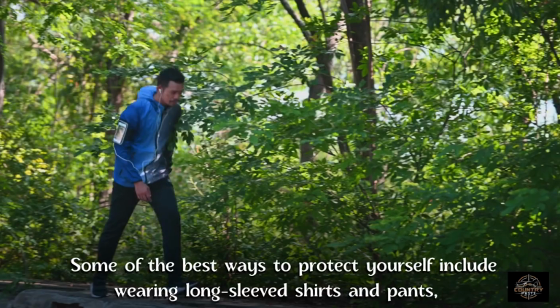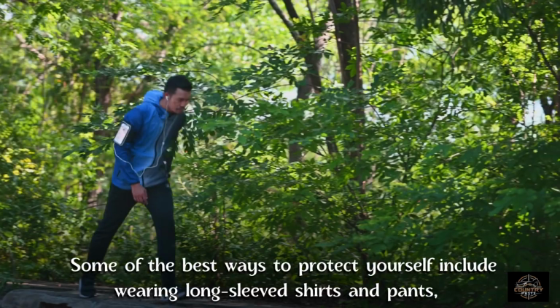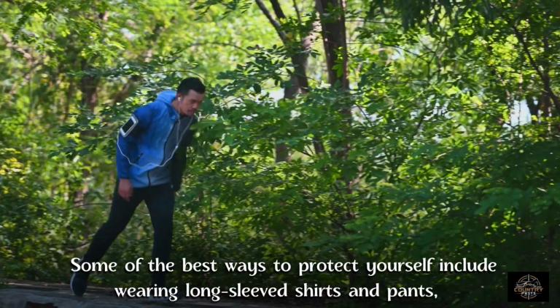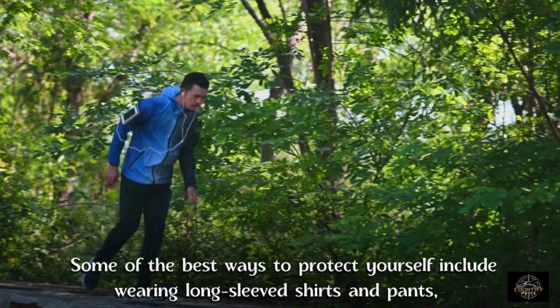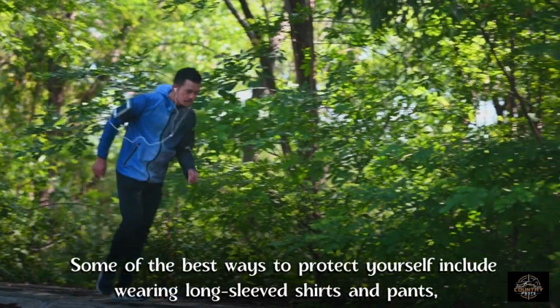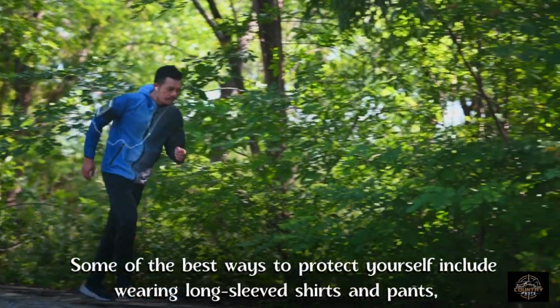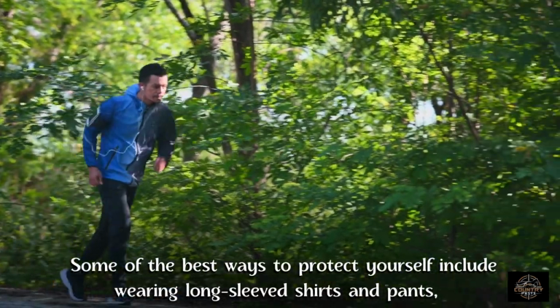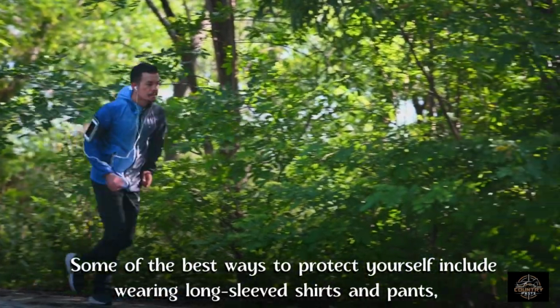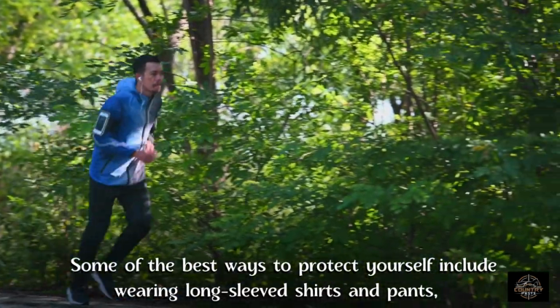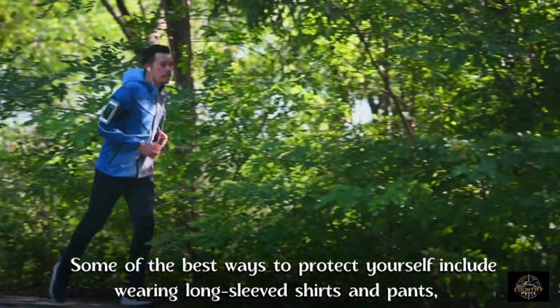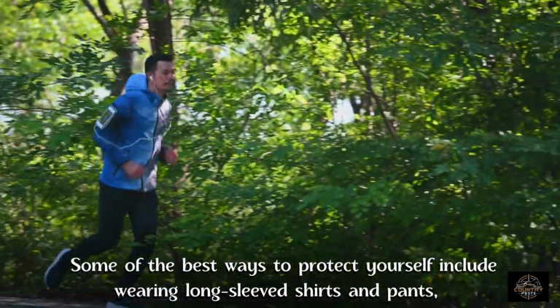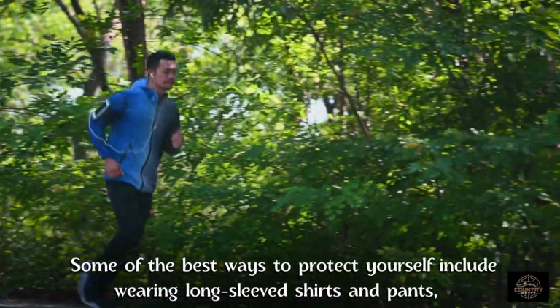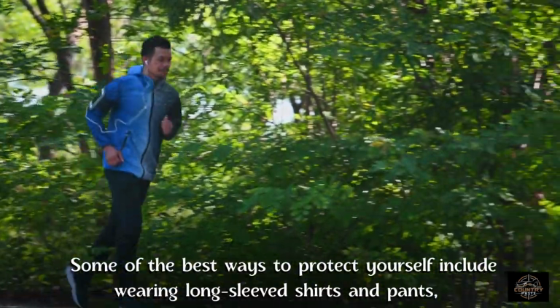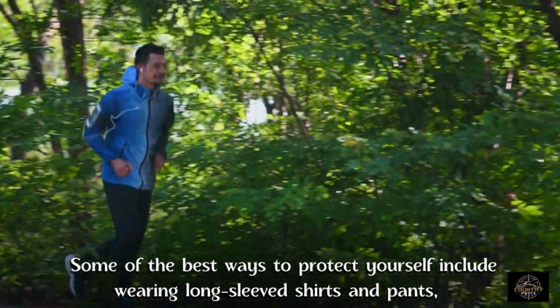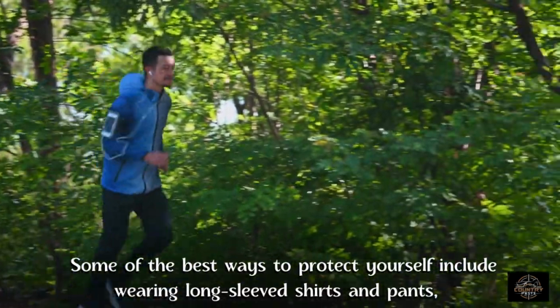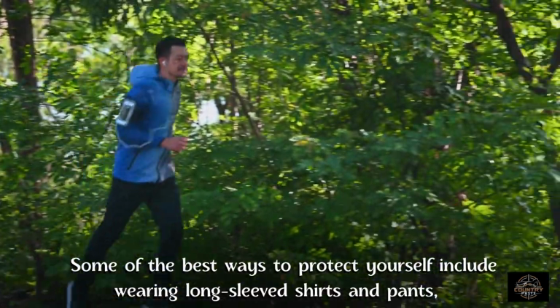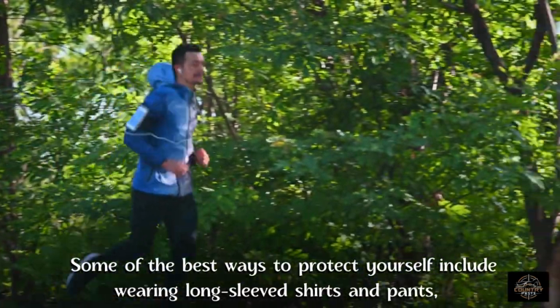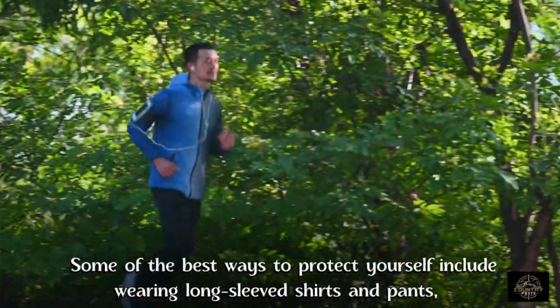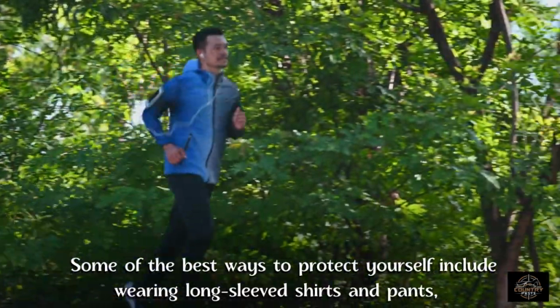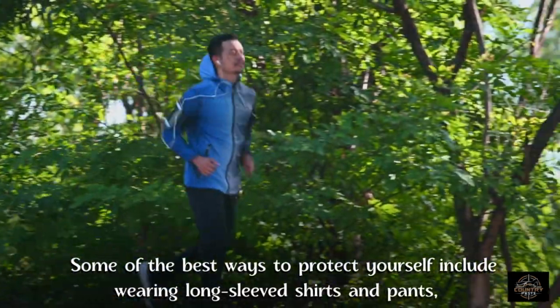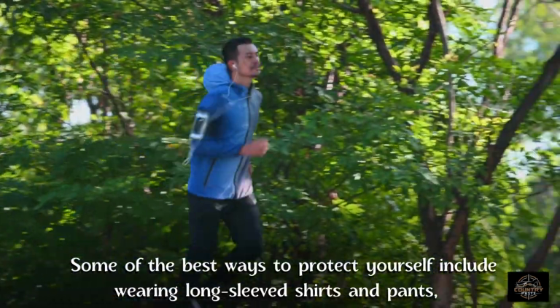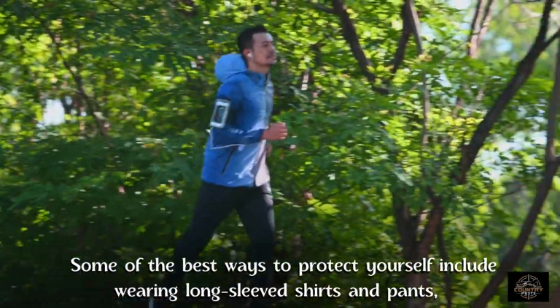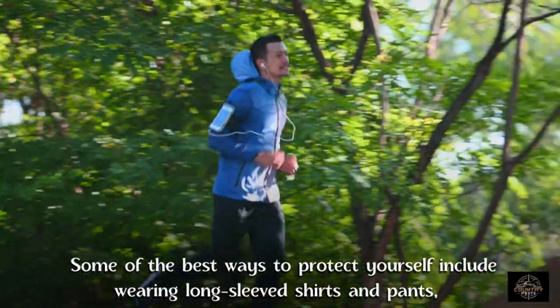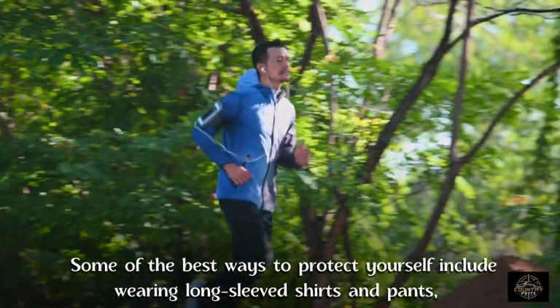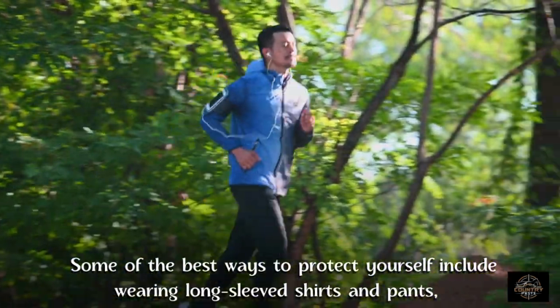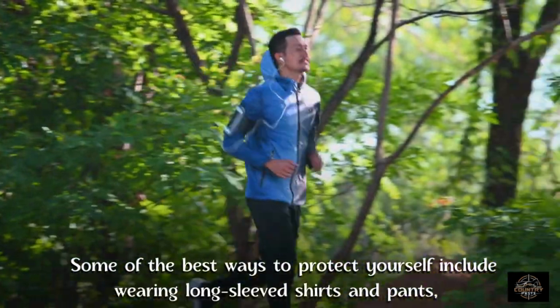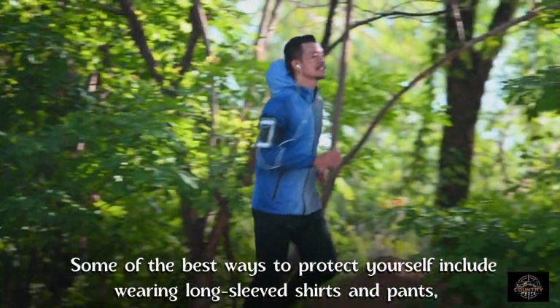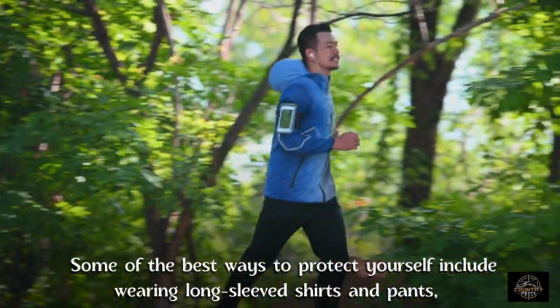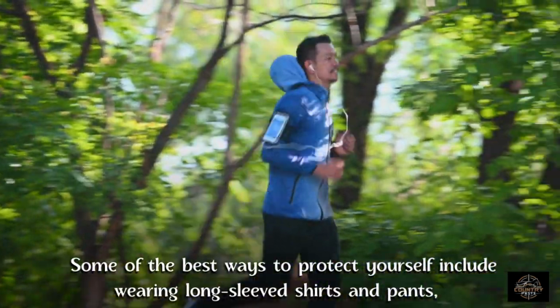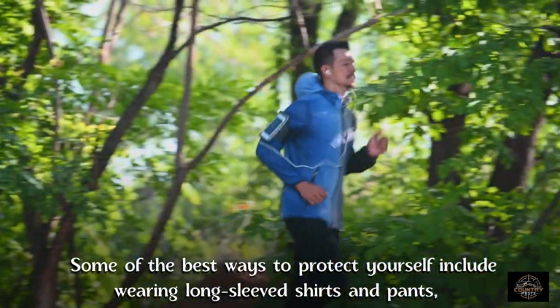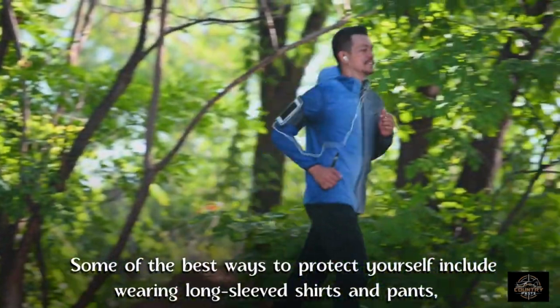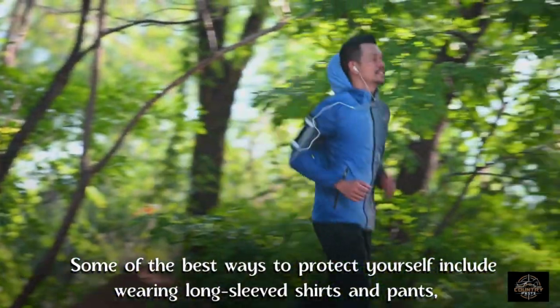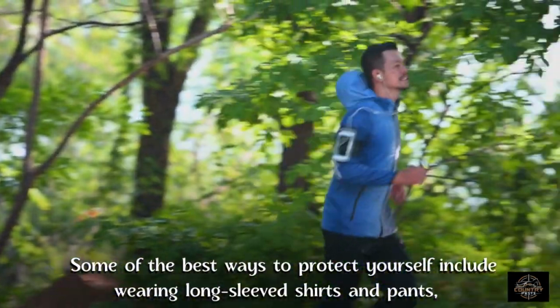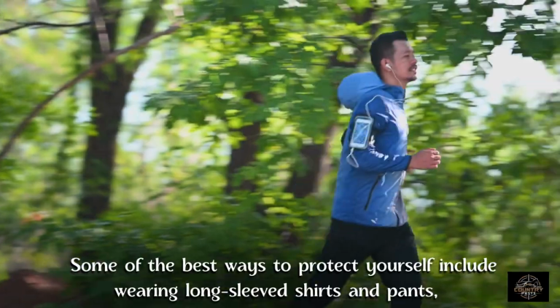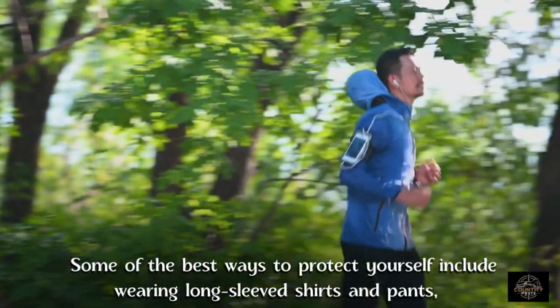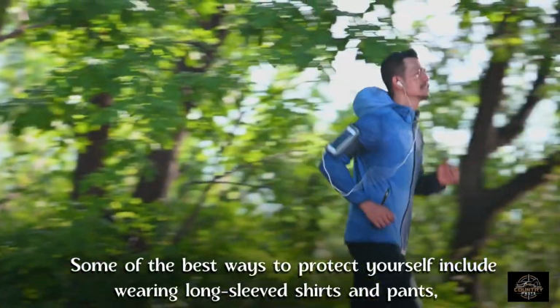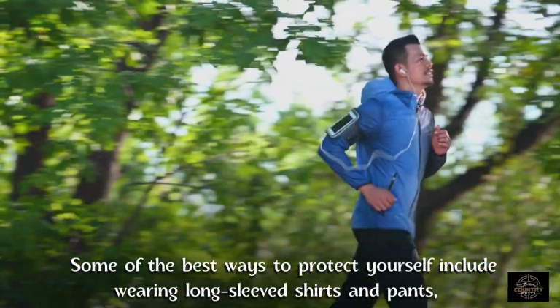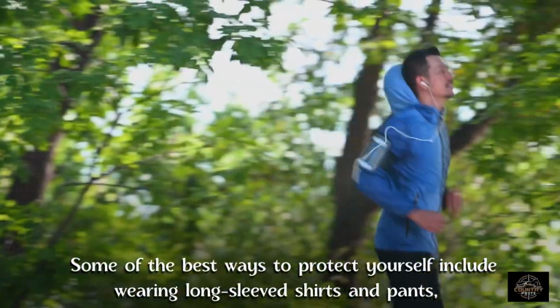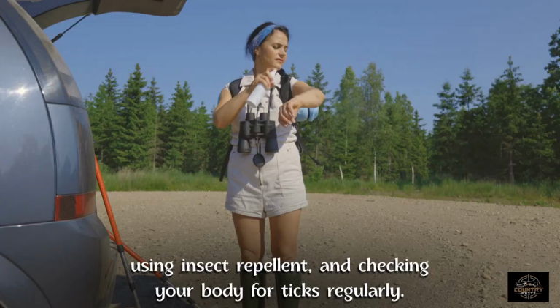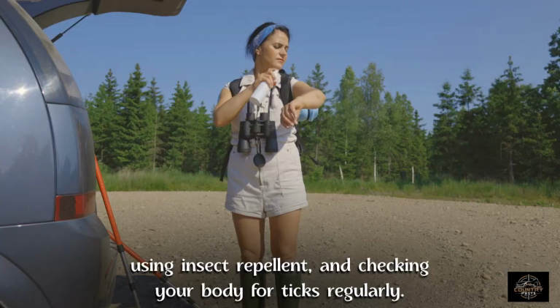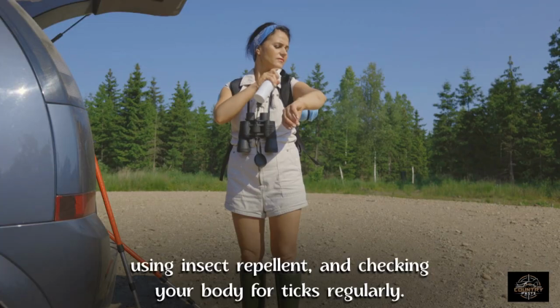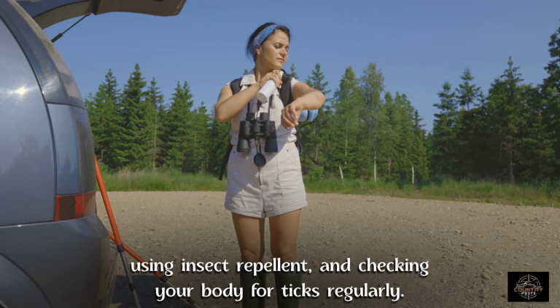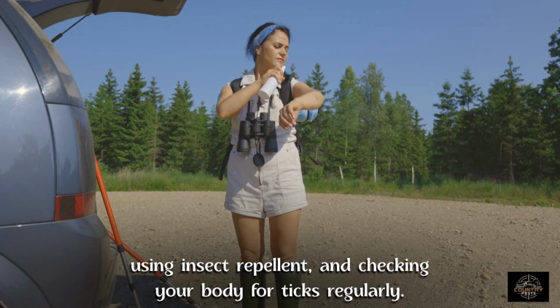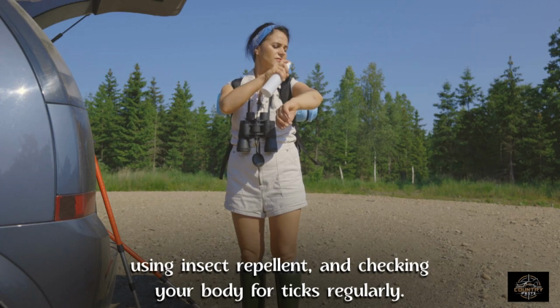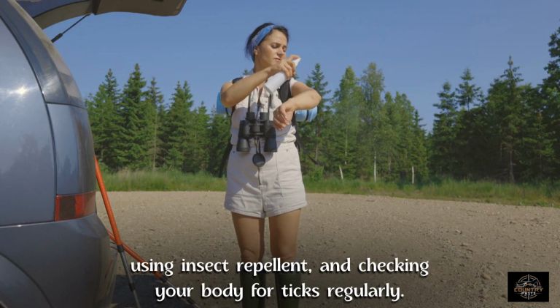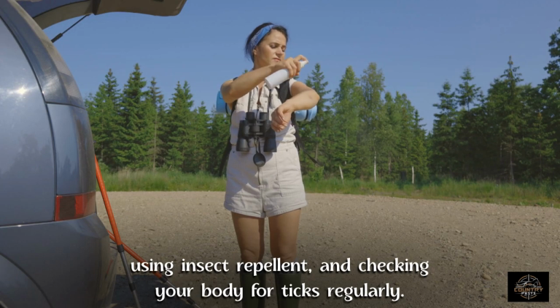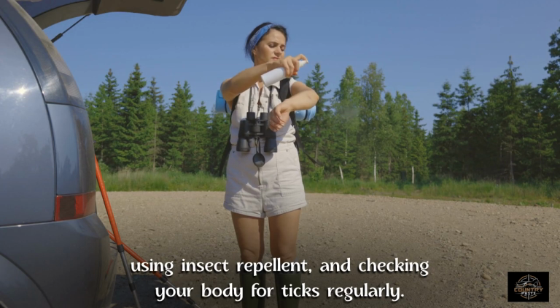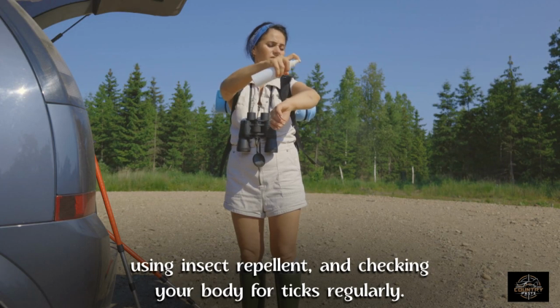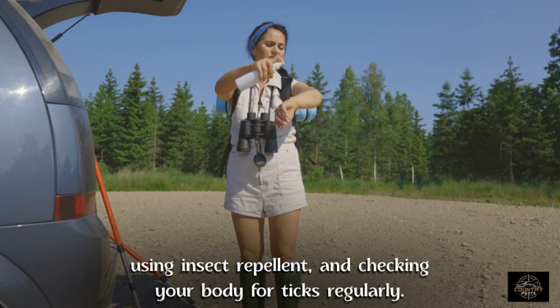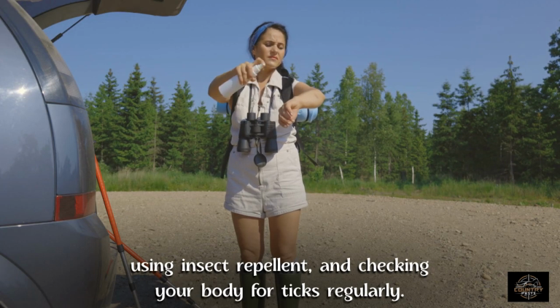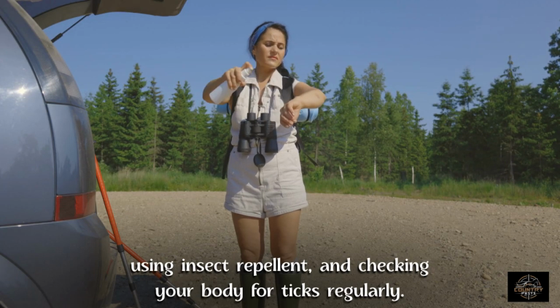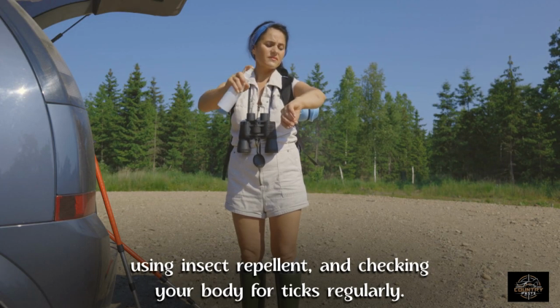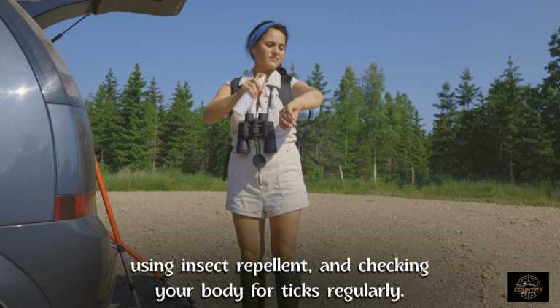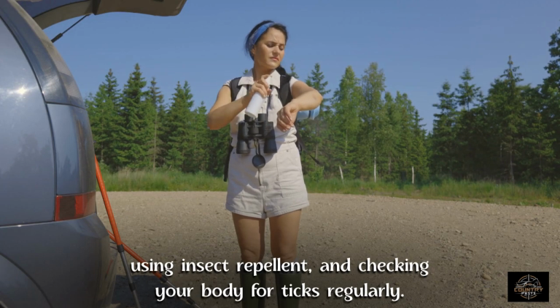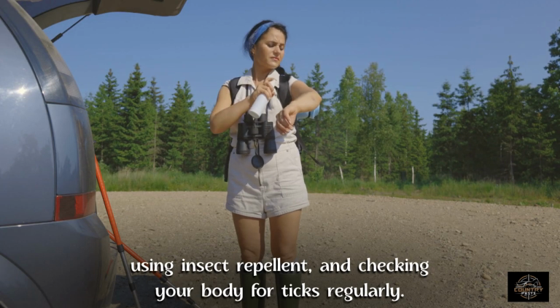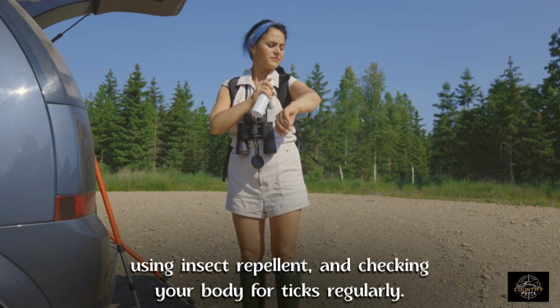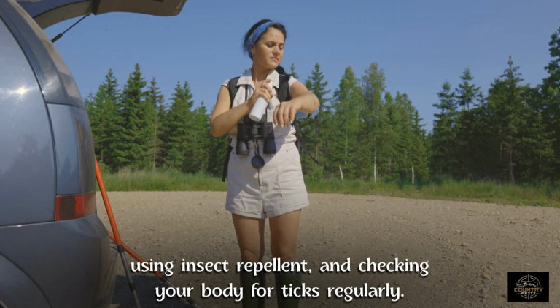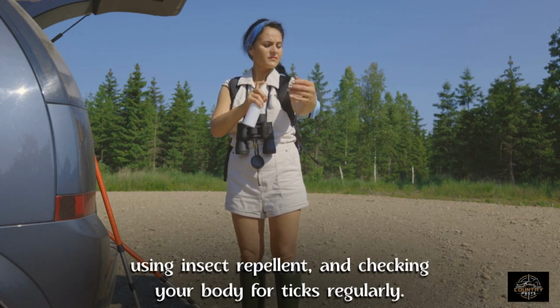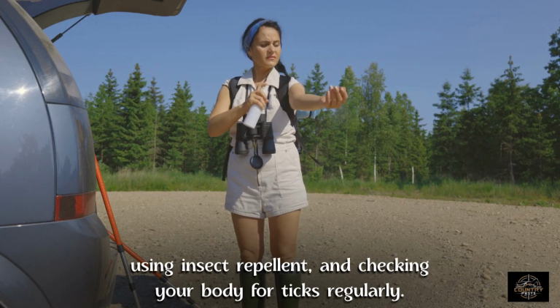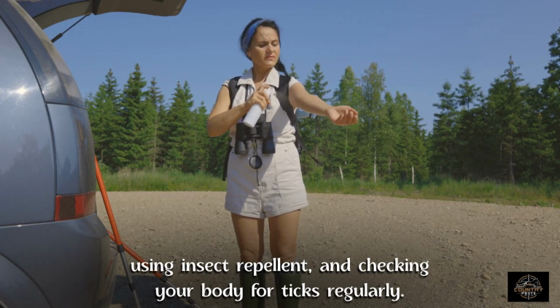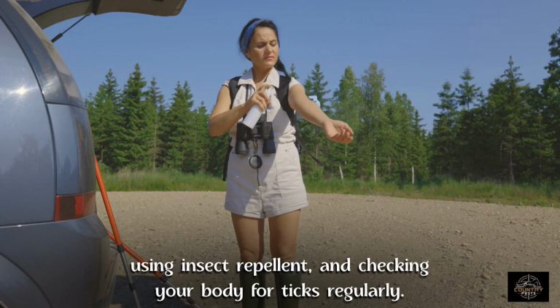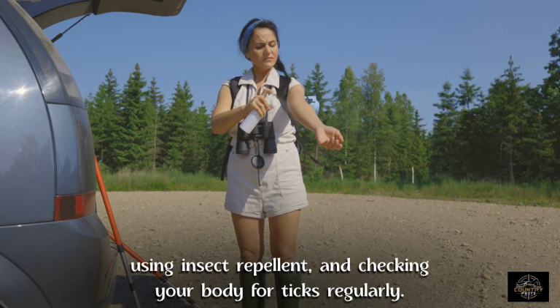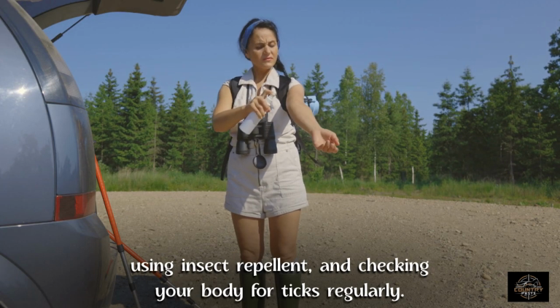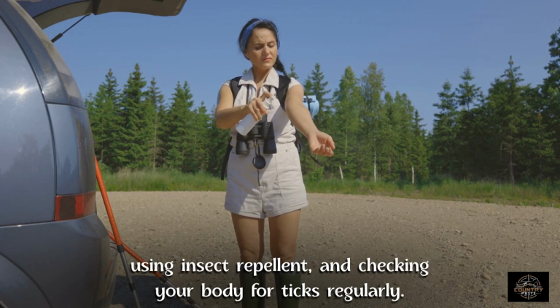Some of the best ways to protect yourself include wearing long-sleeved shirts and pants, using insect repellent, and checking your body for ticks regularly.